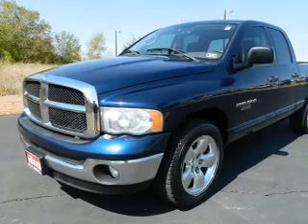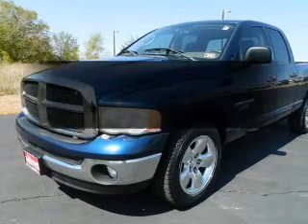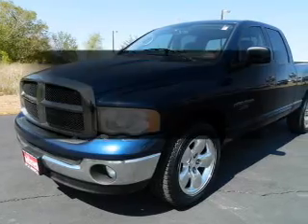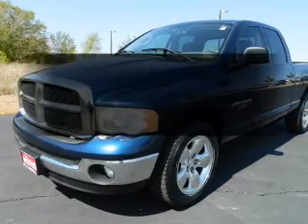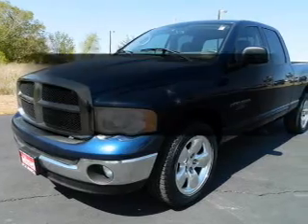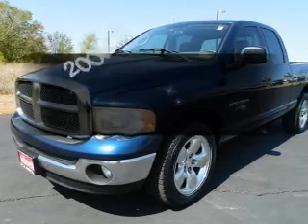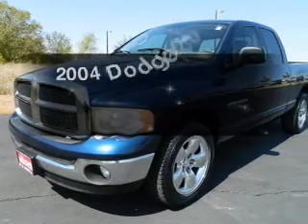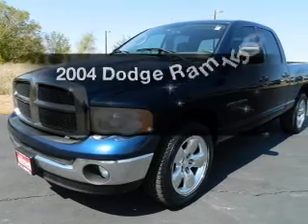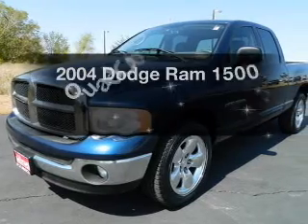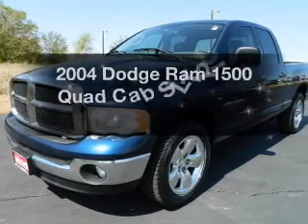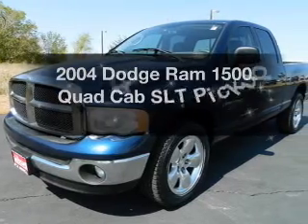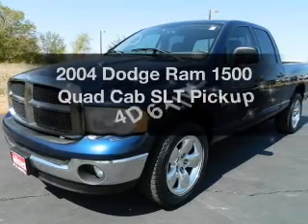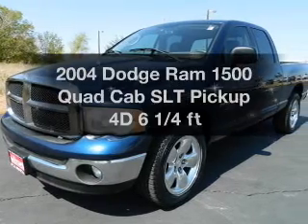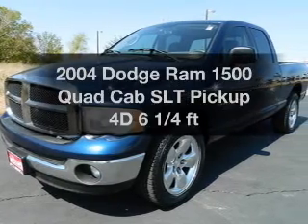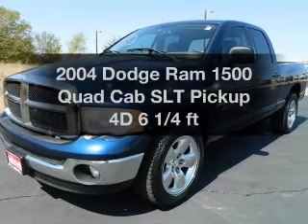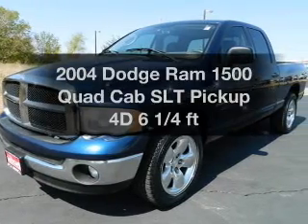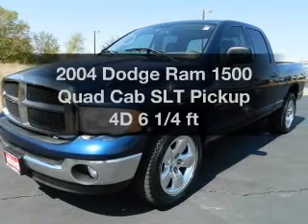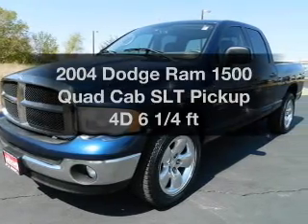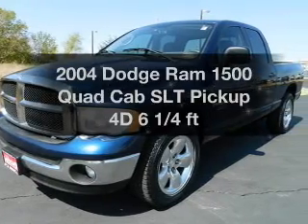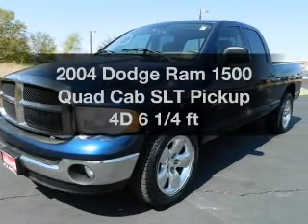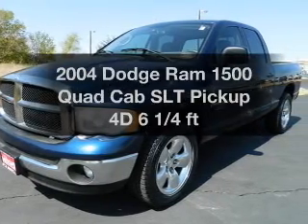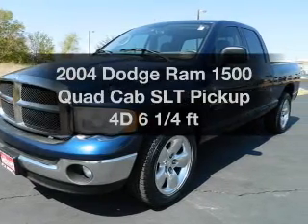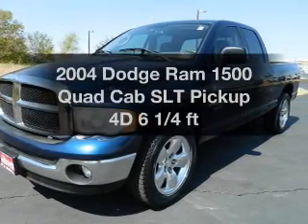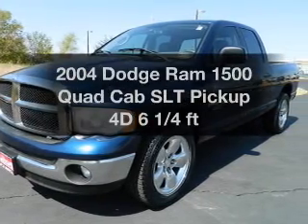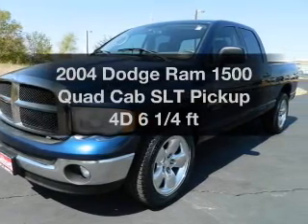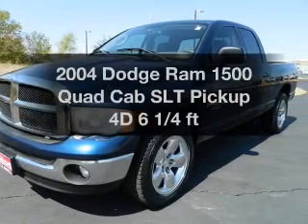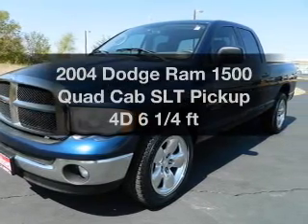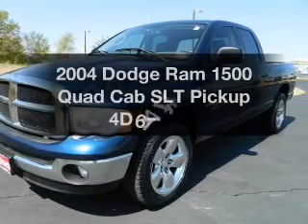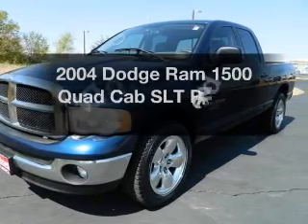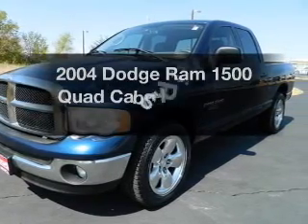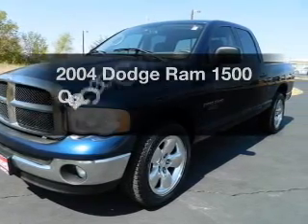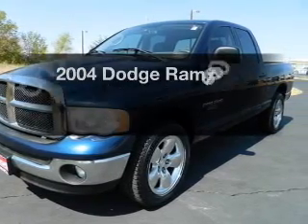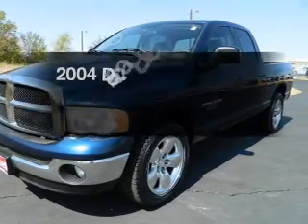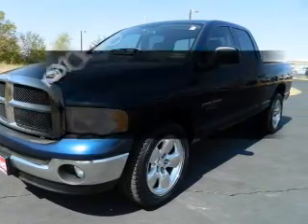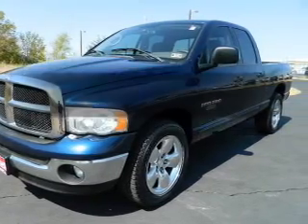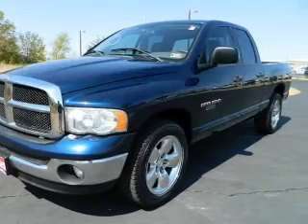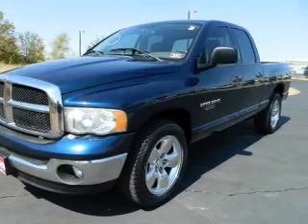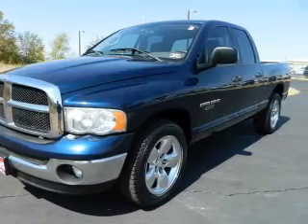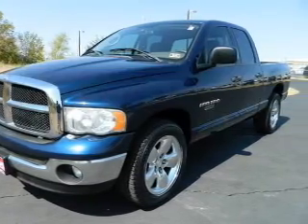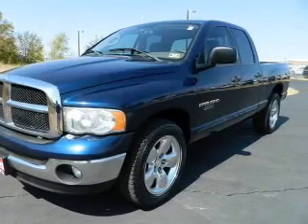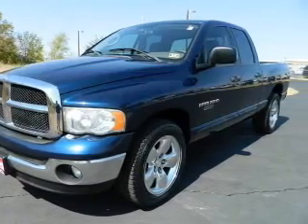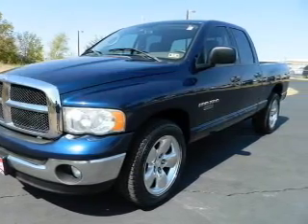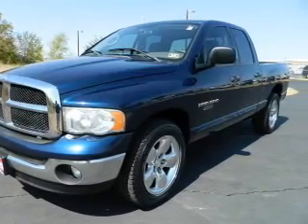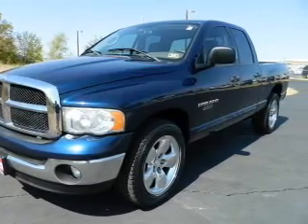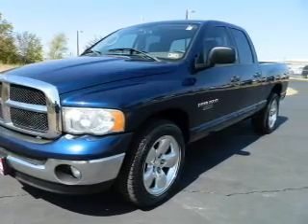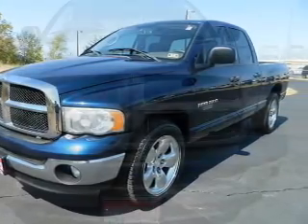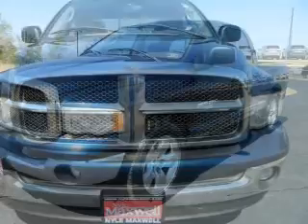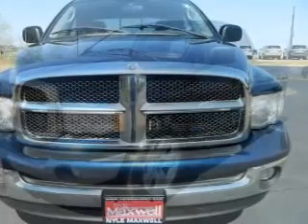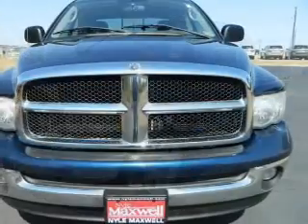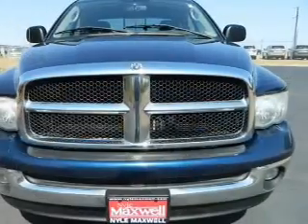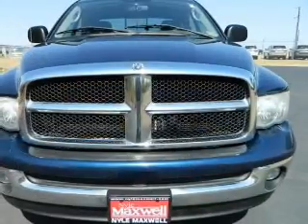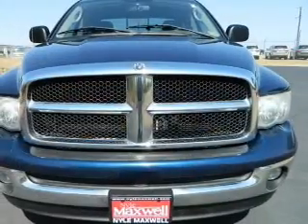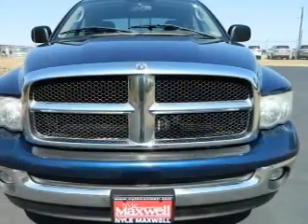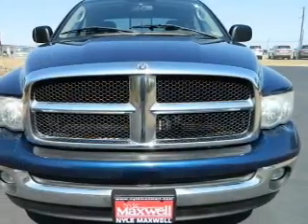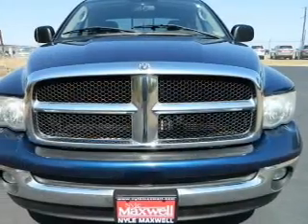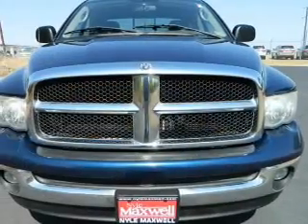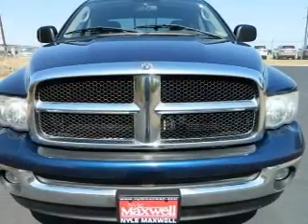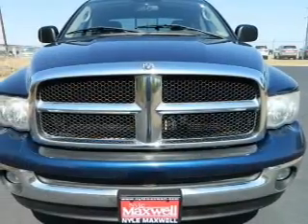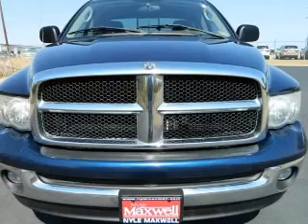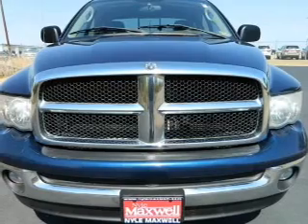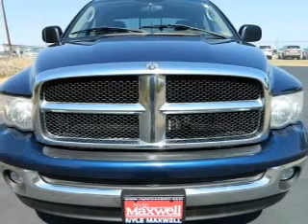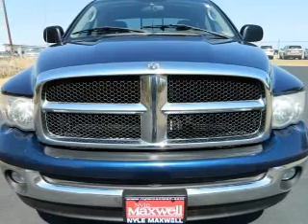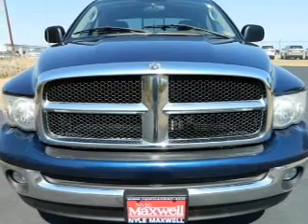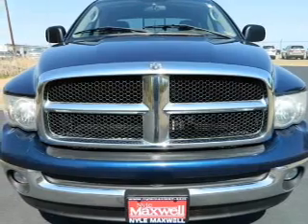This is the set of wheels you've been looking for with a reliable engine connected to a smooth shifting automatic transmission.